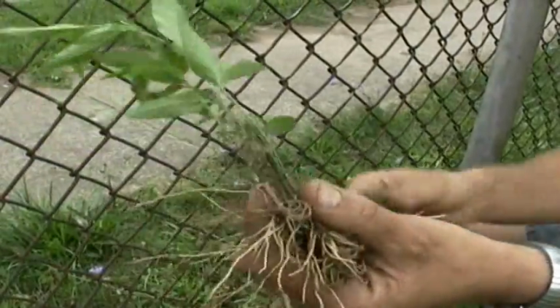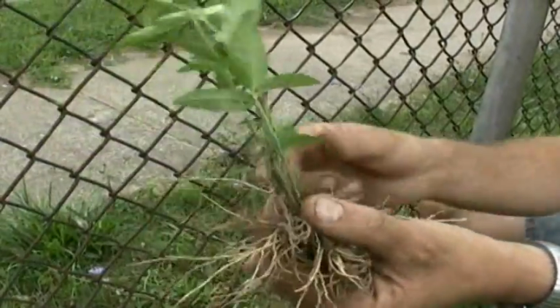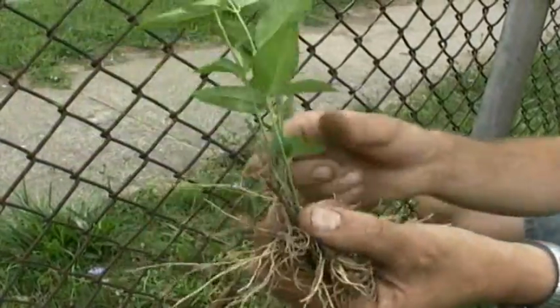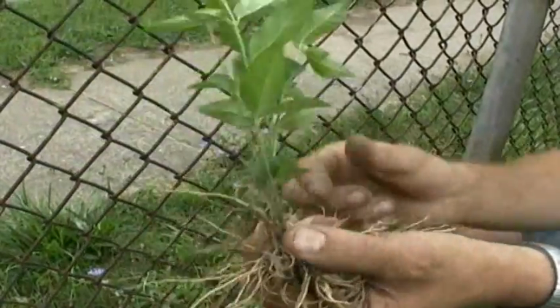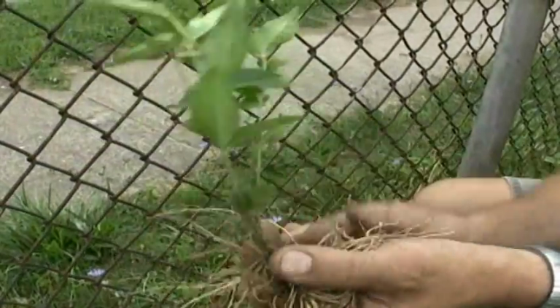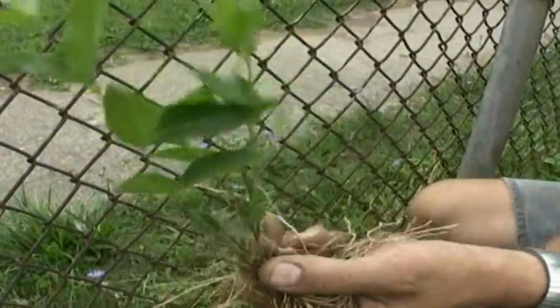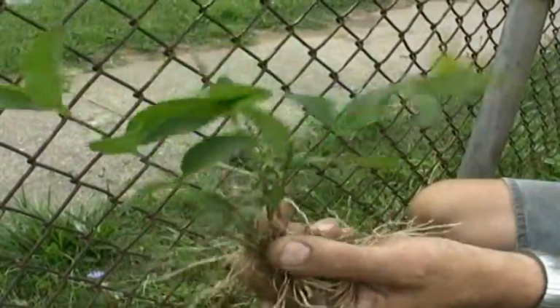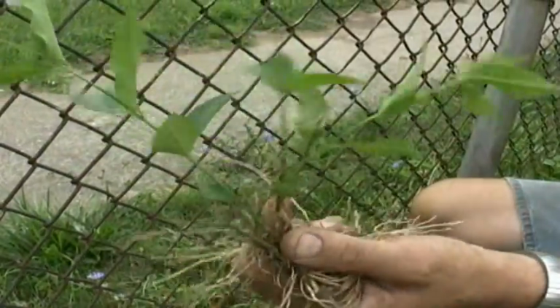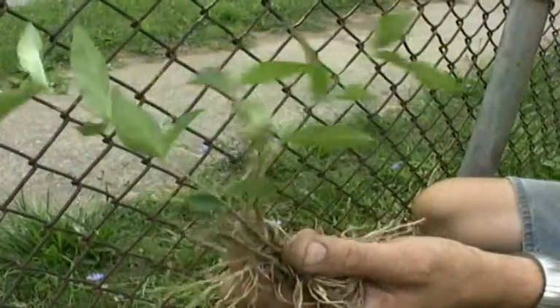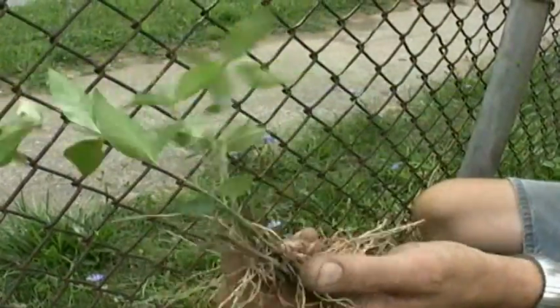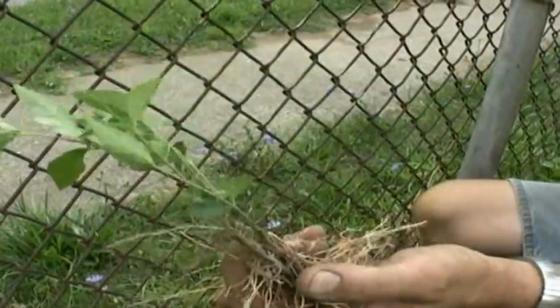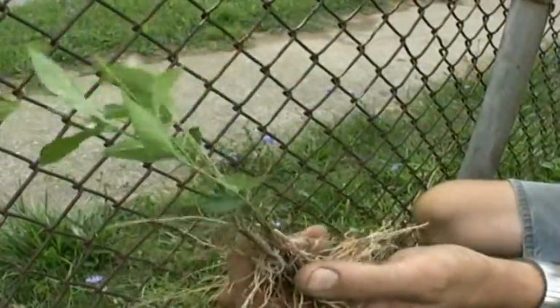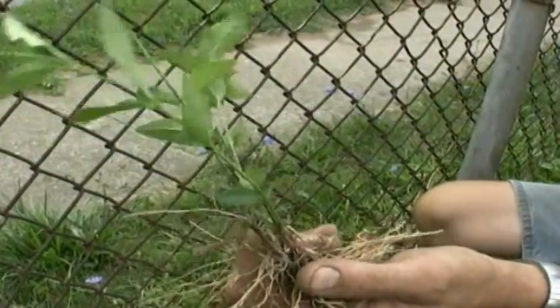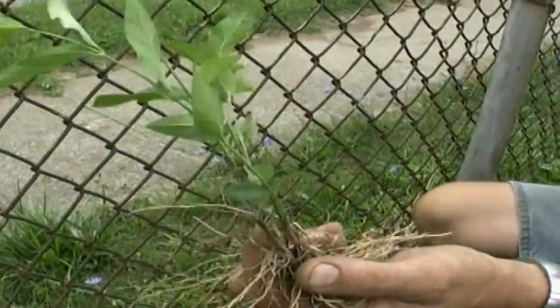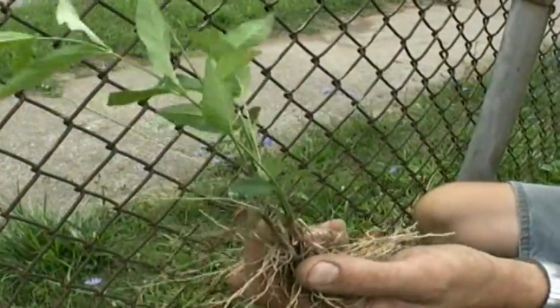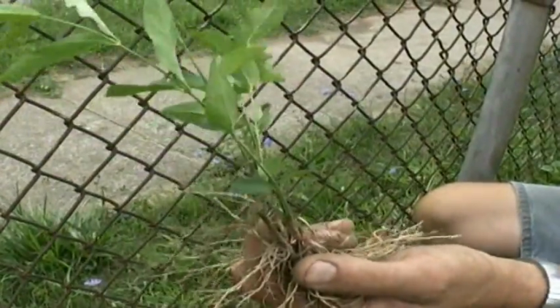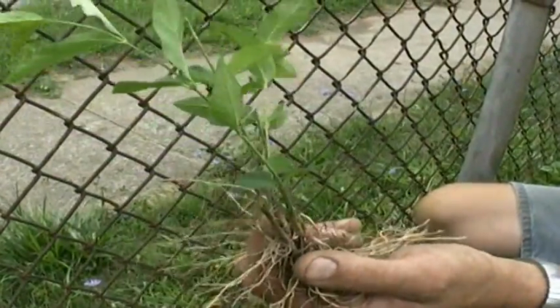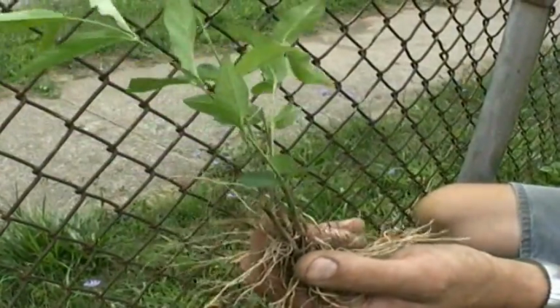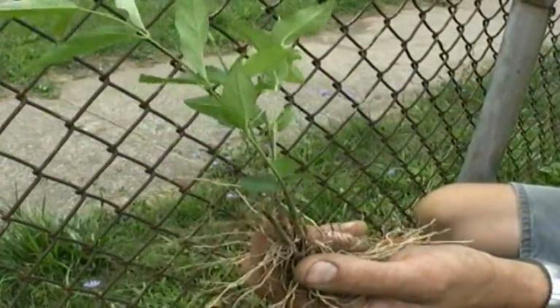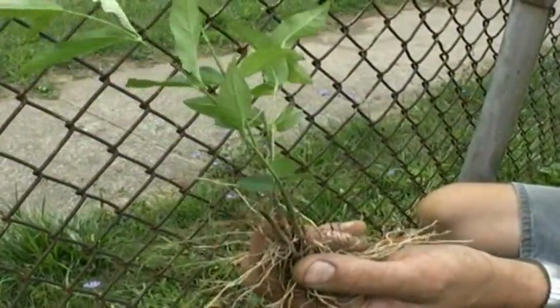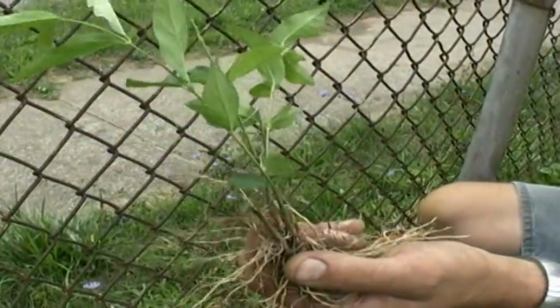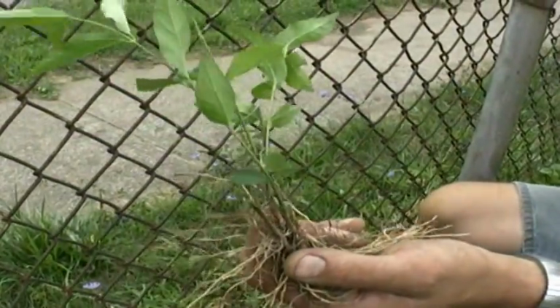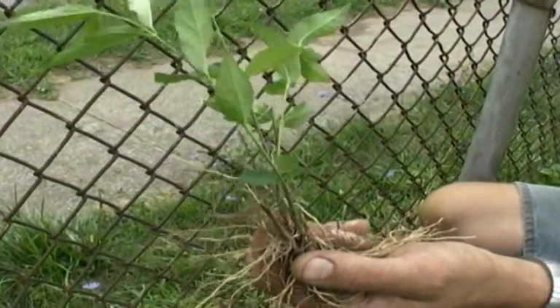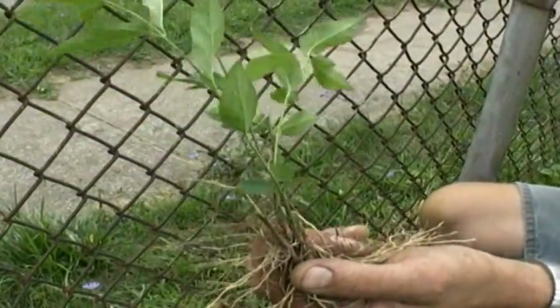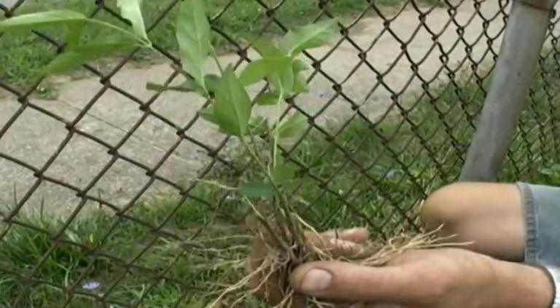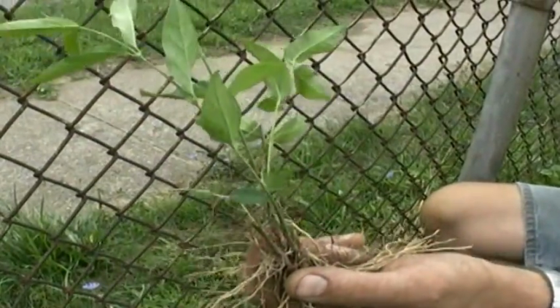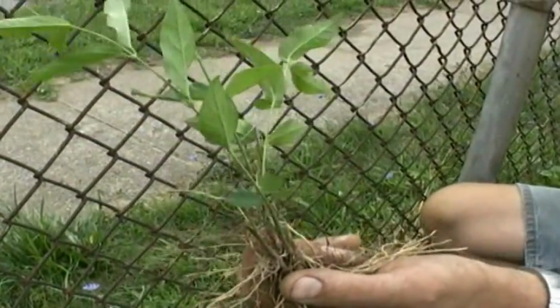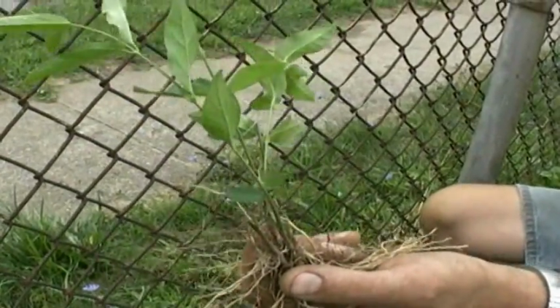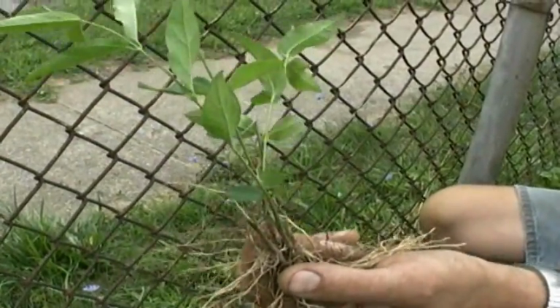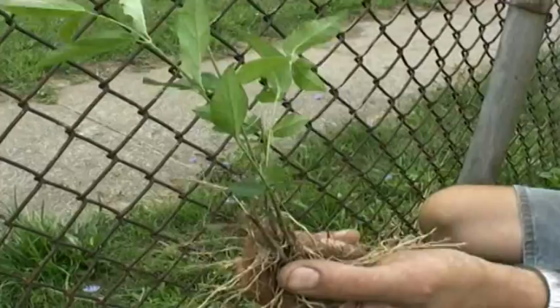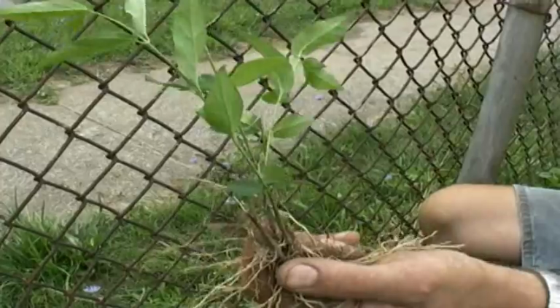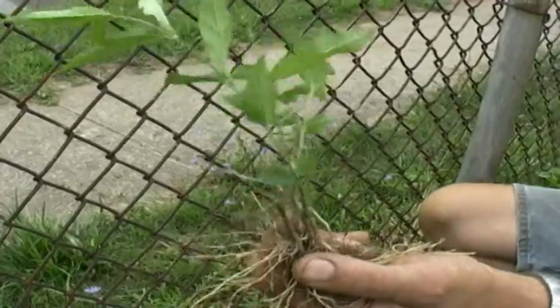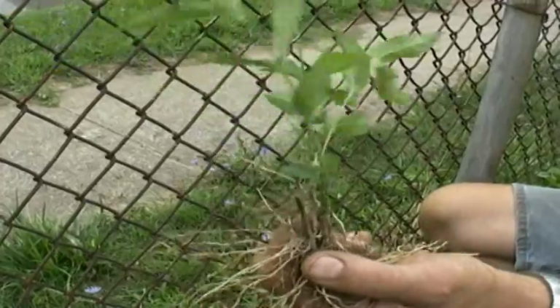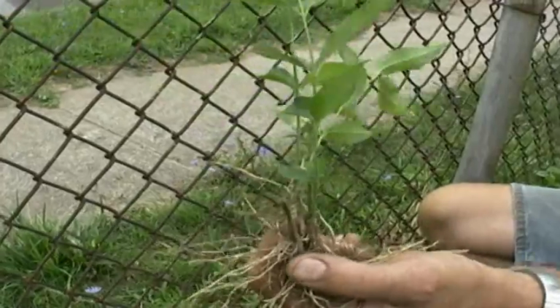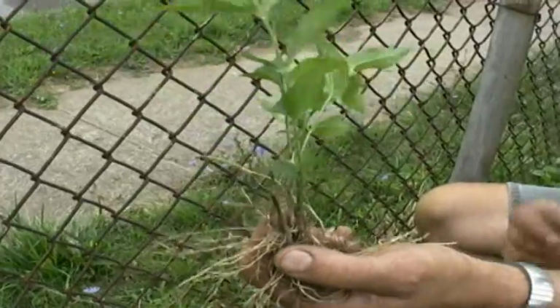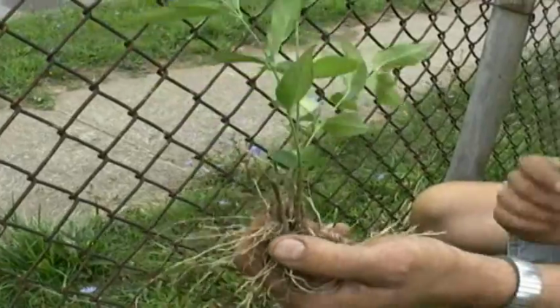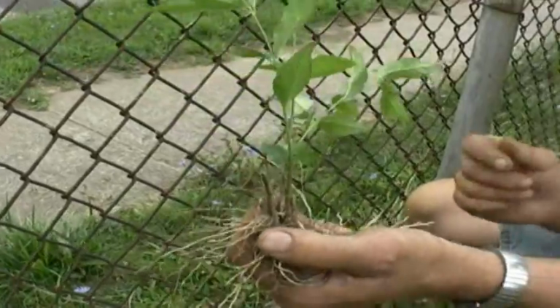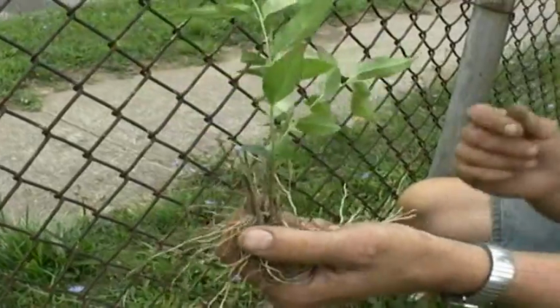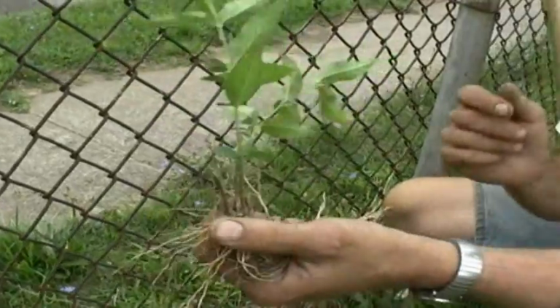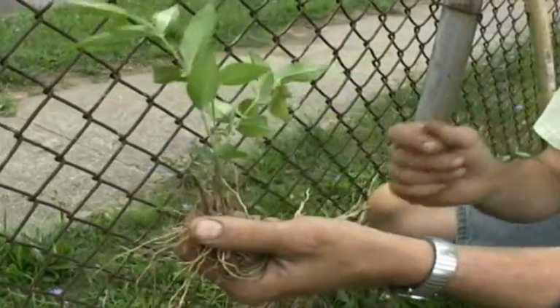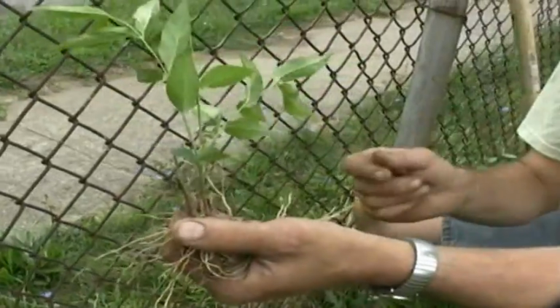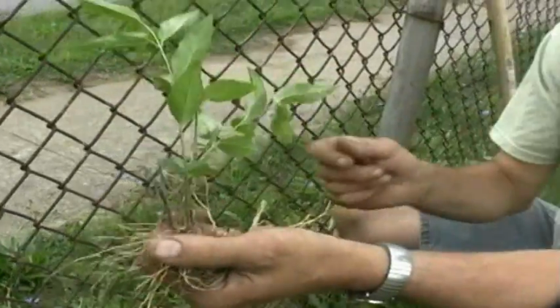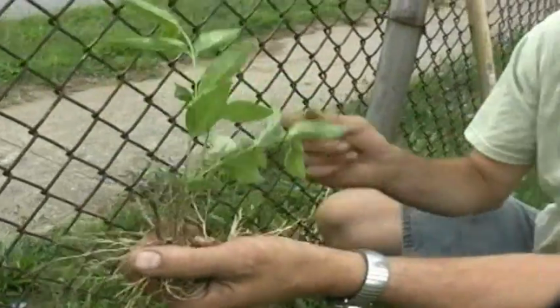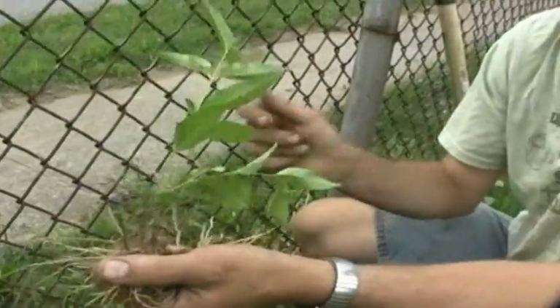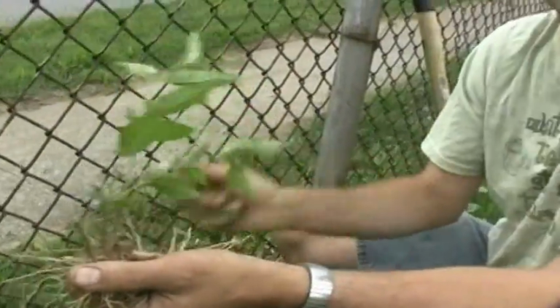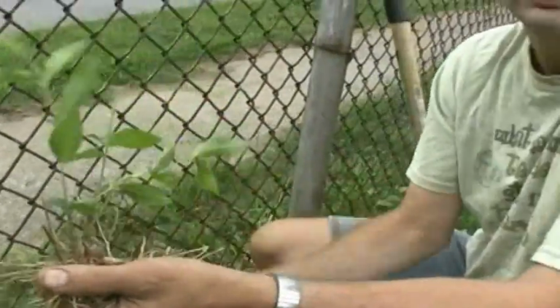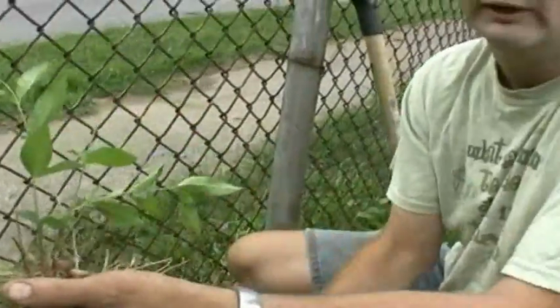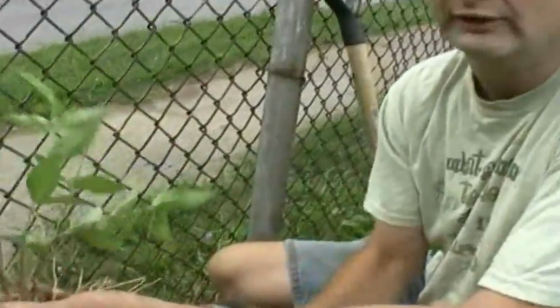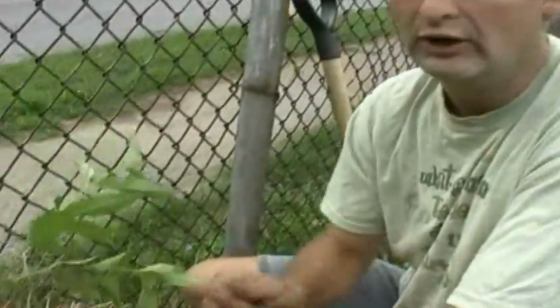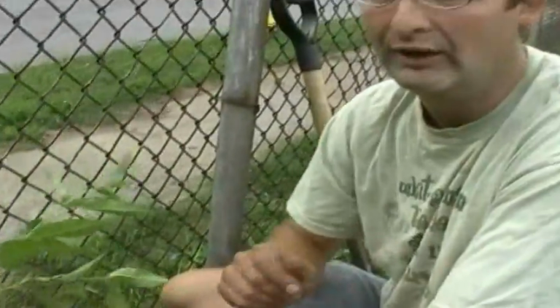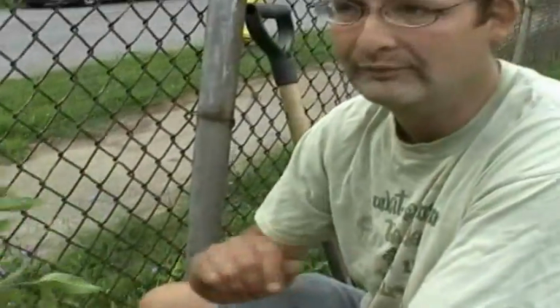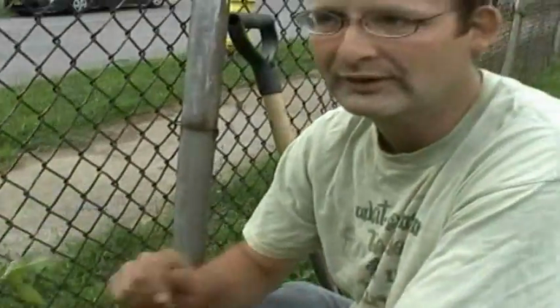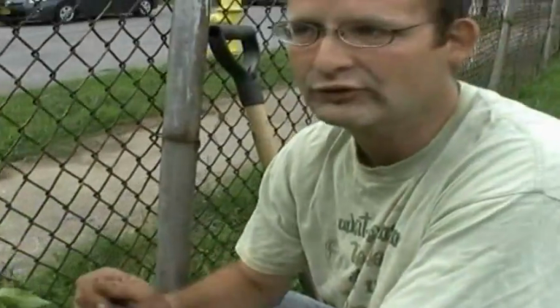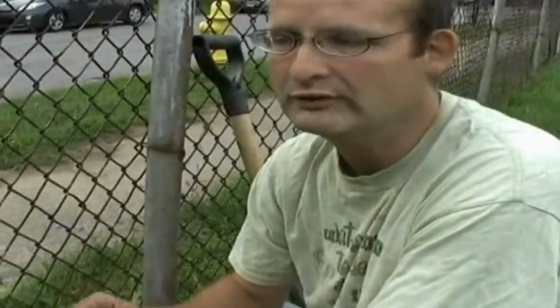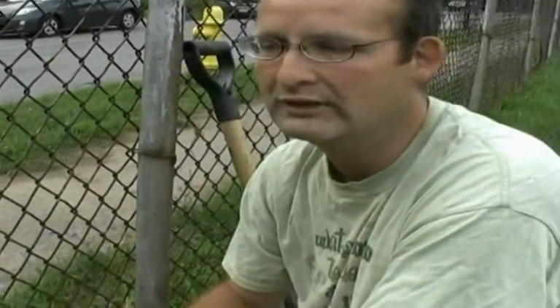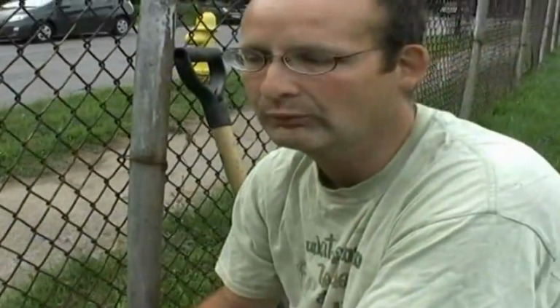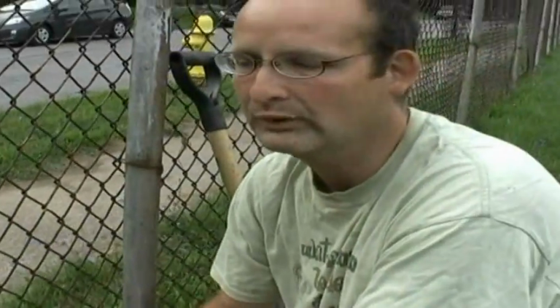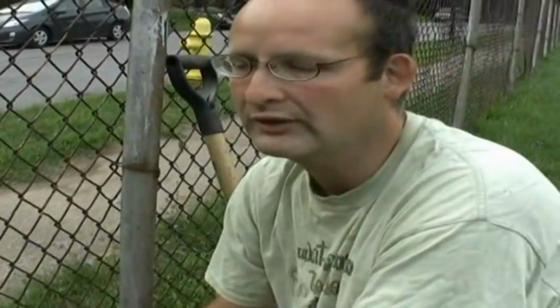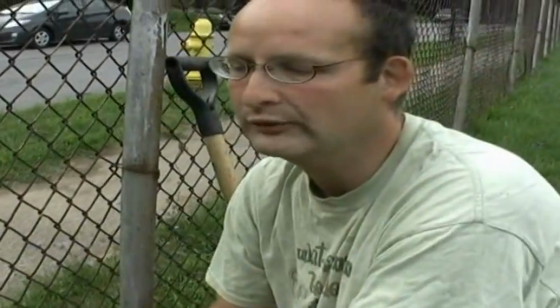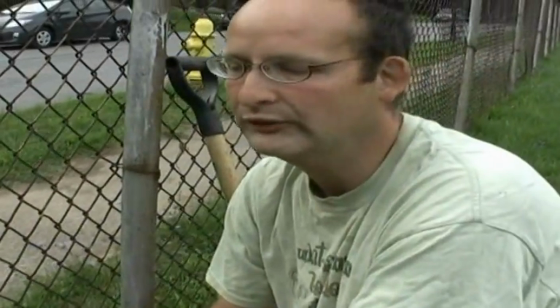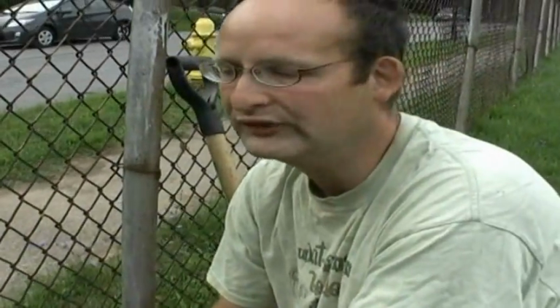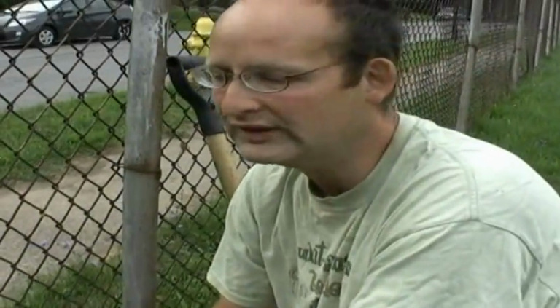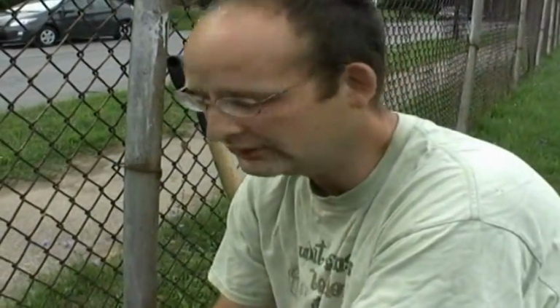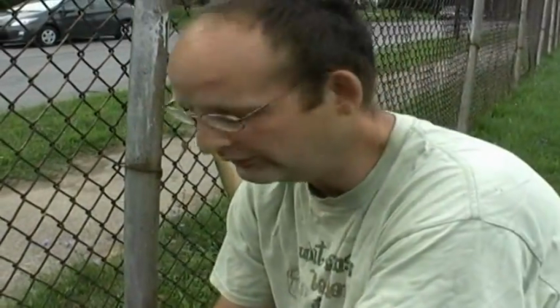The most important part is to make sure that it doesn't go to seed. So anytime you see it blooming, cut it off. Make sure you get rid of those seeds.